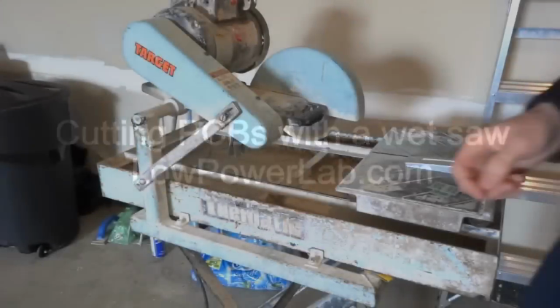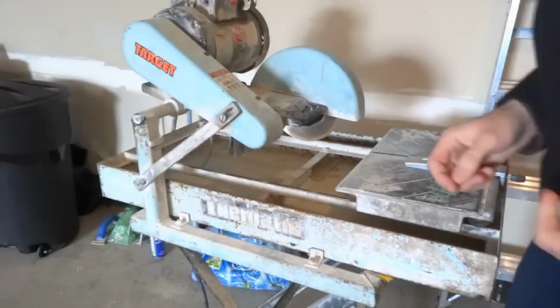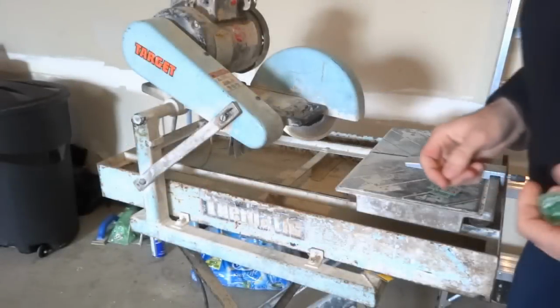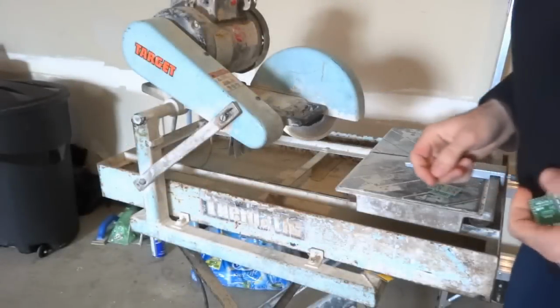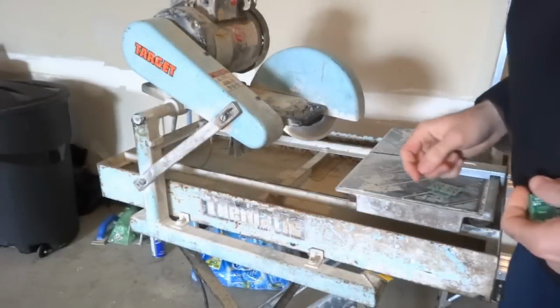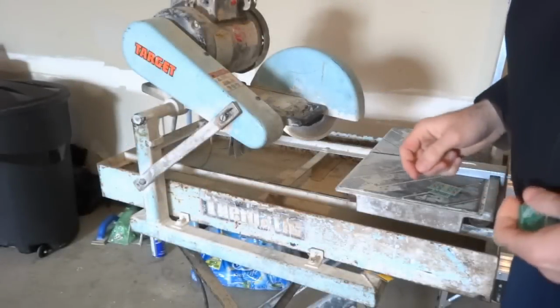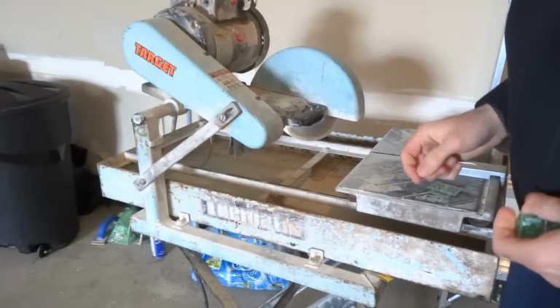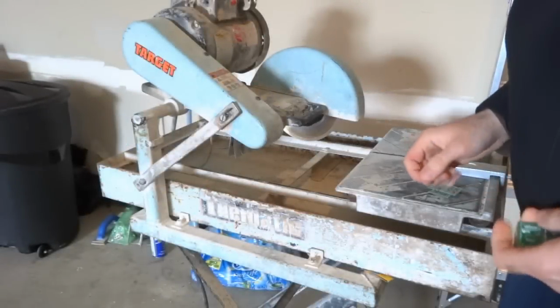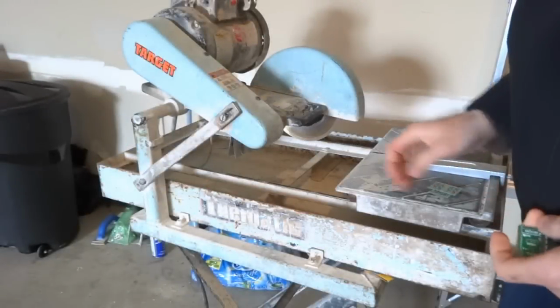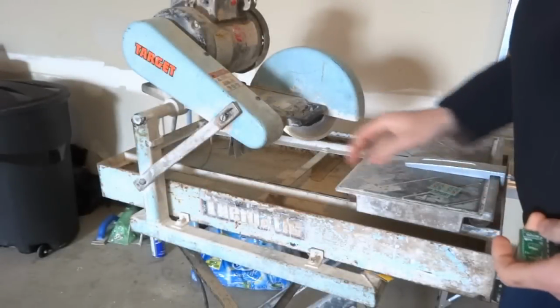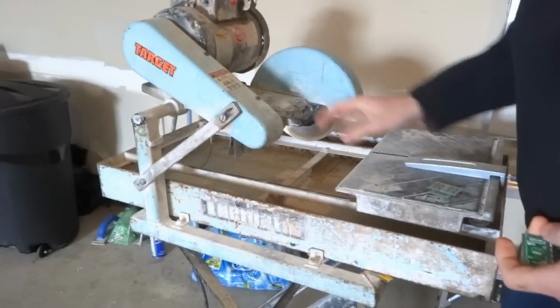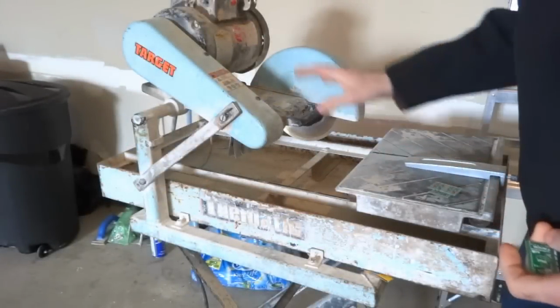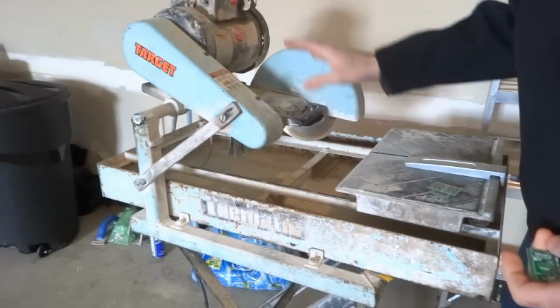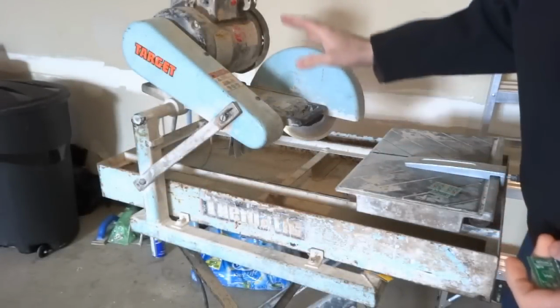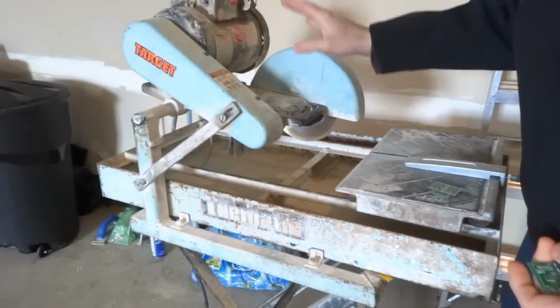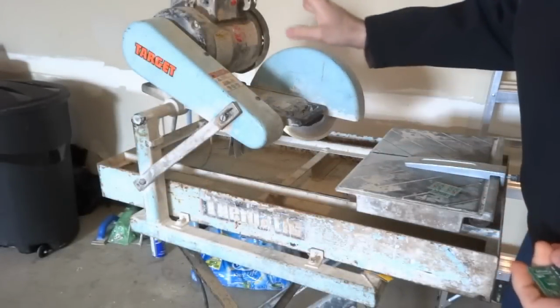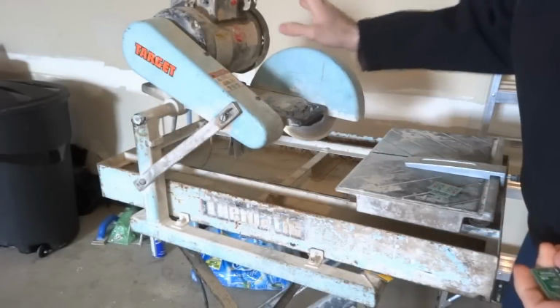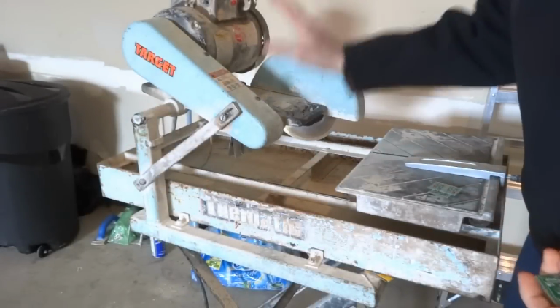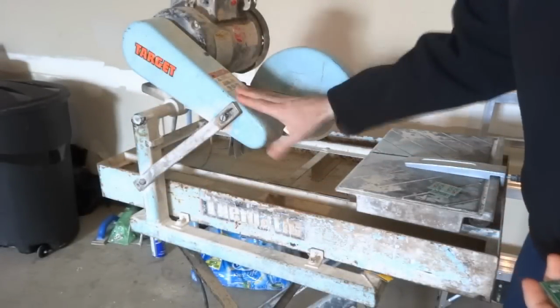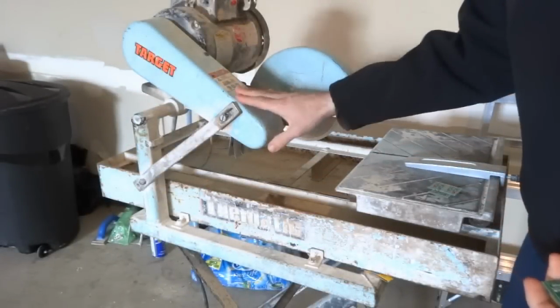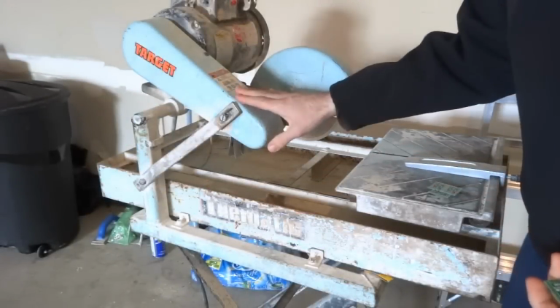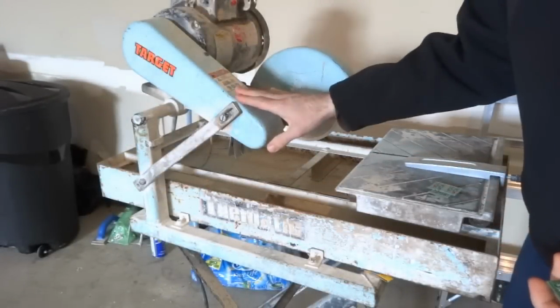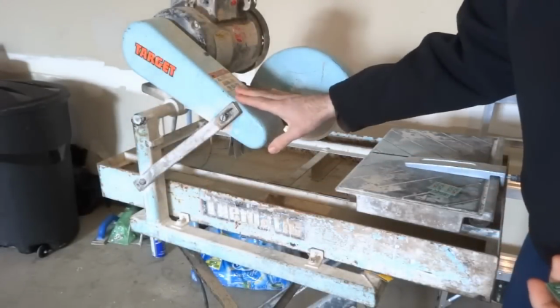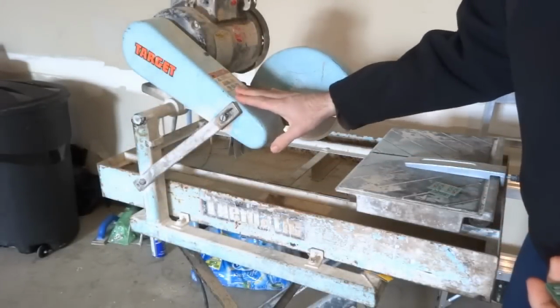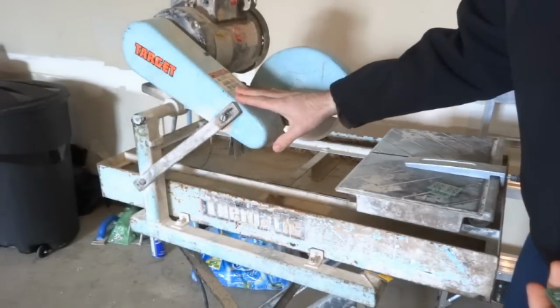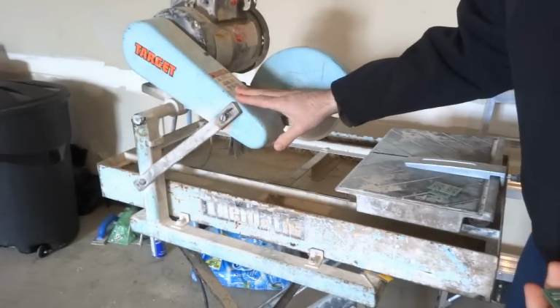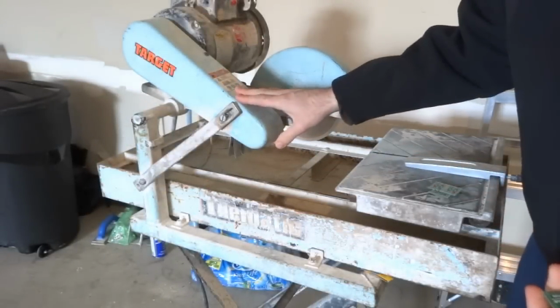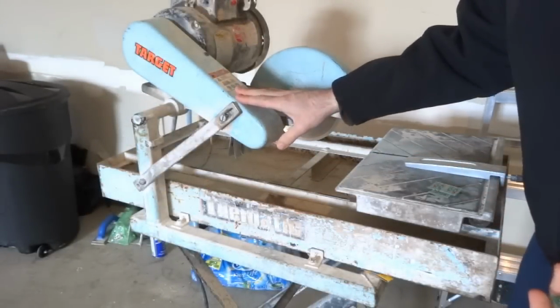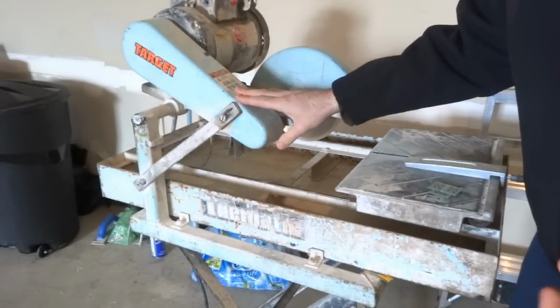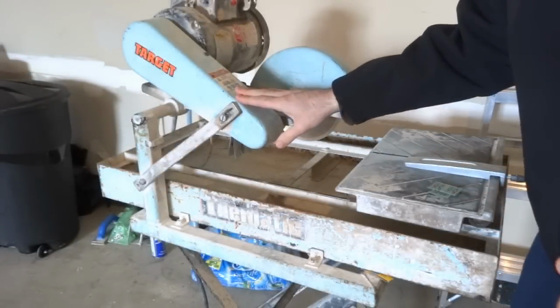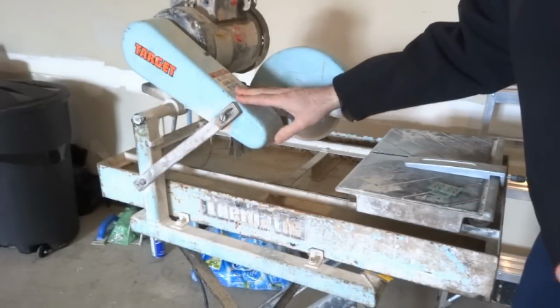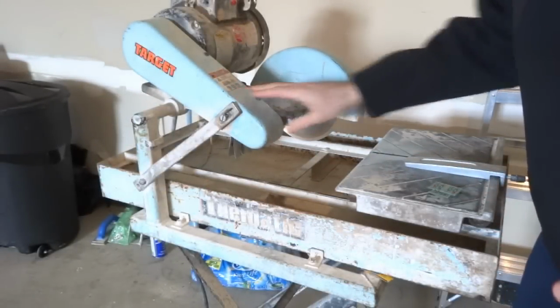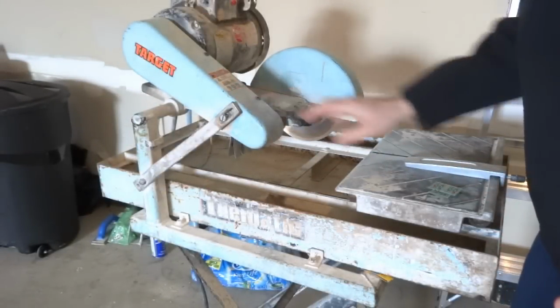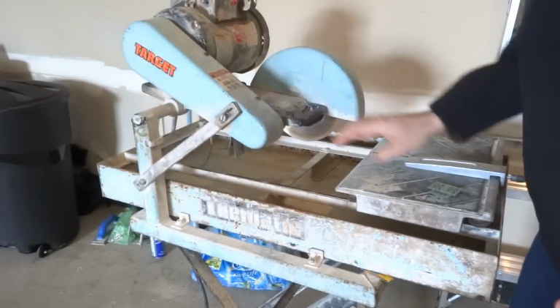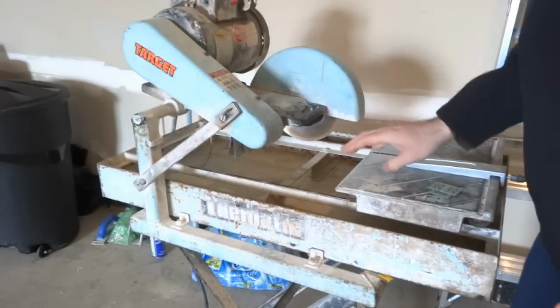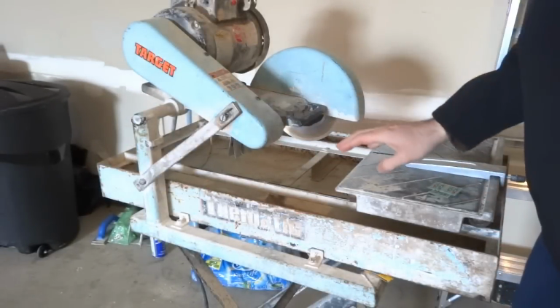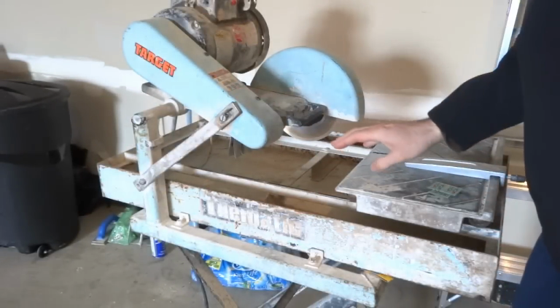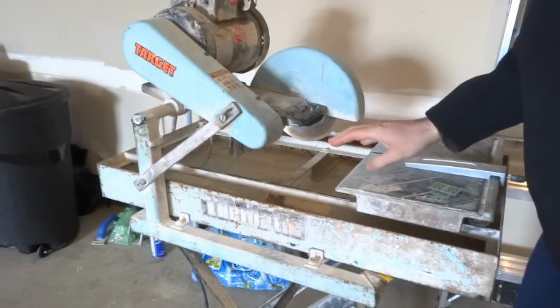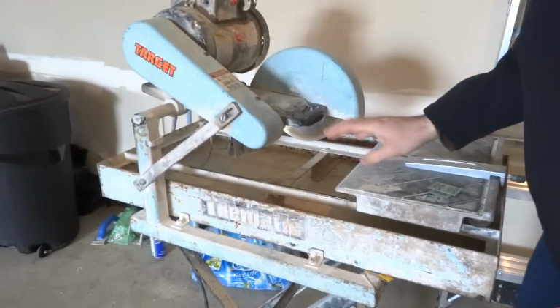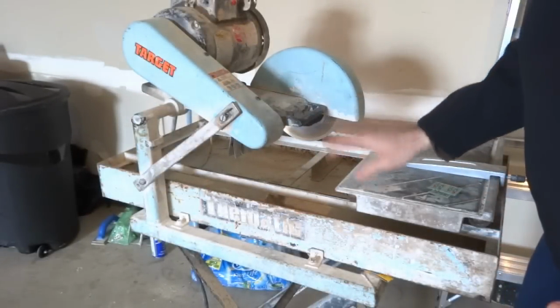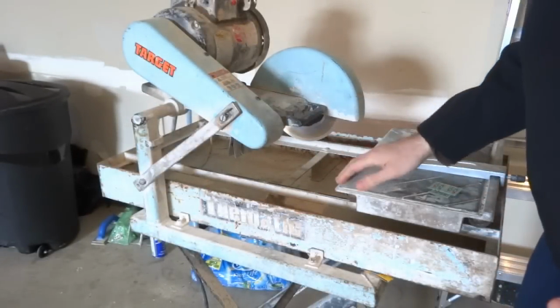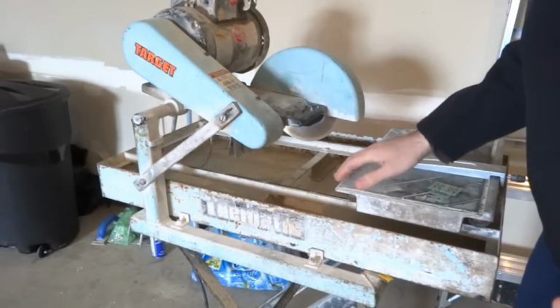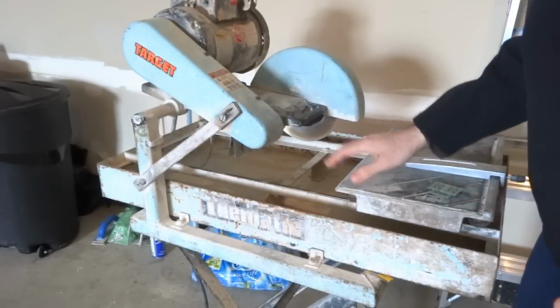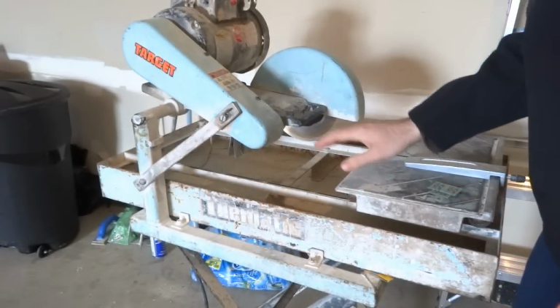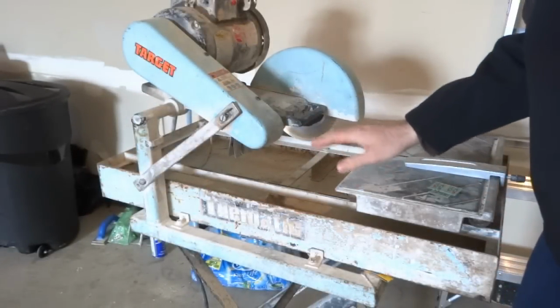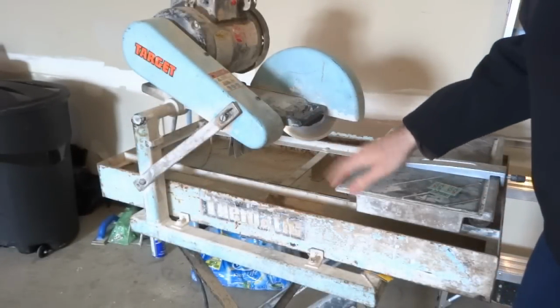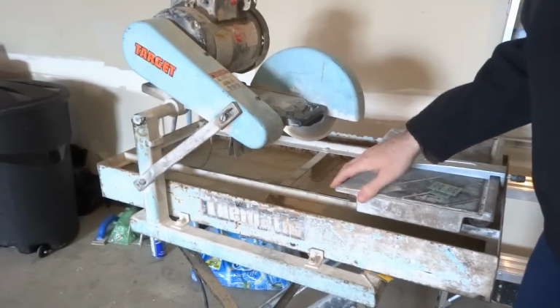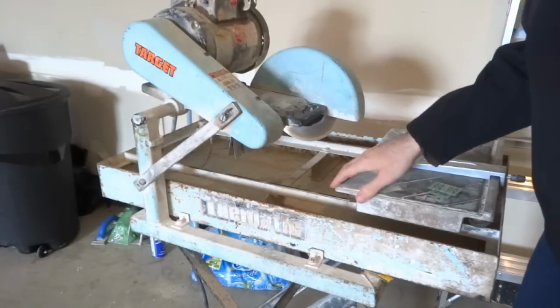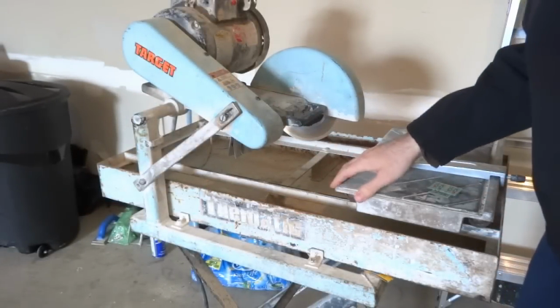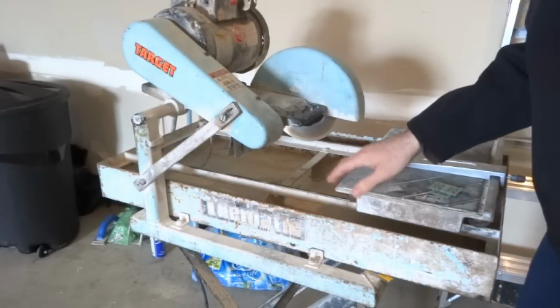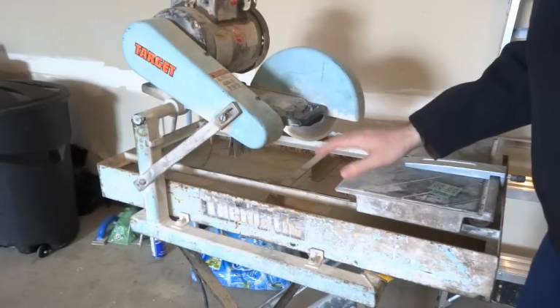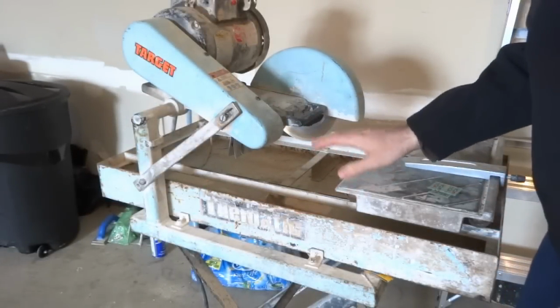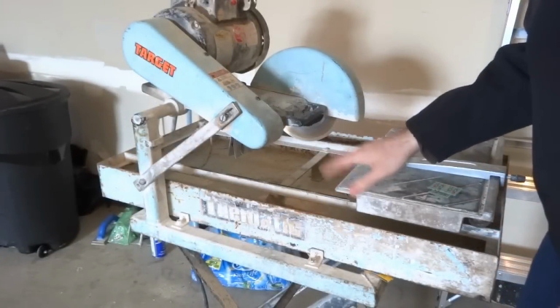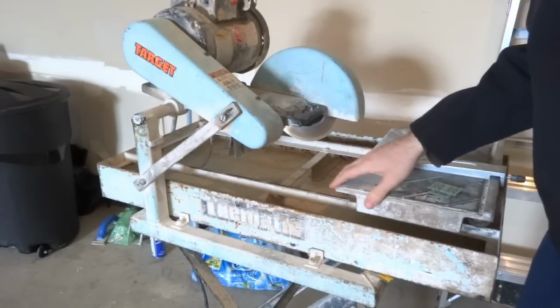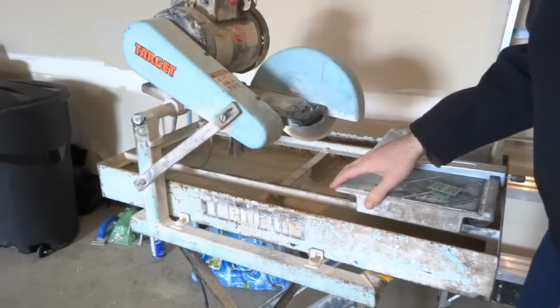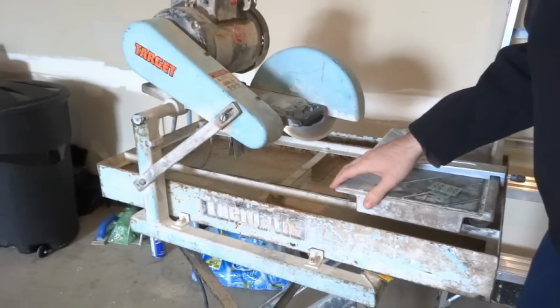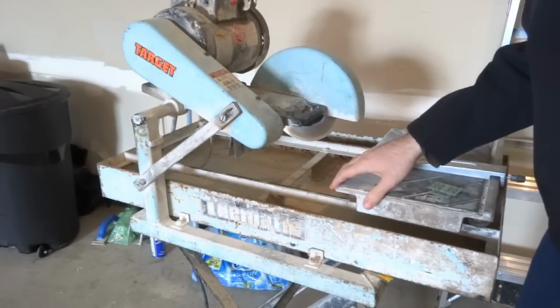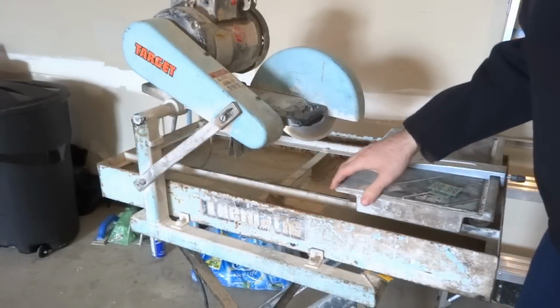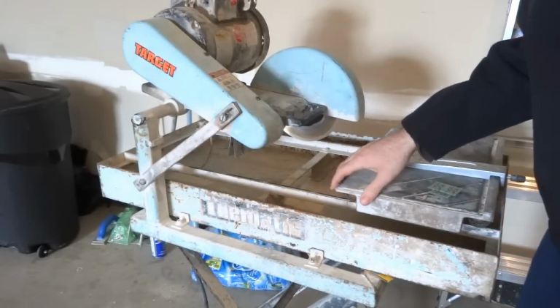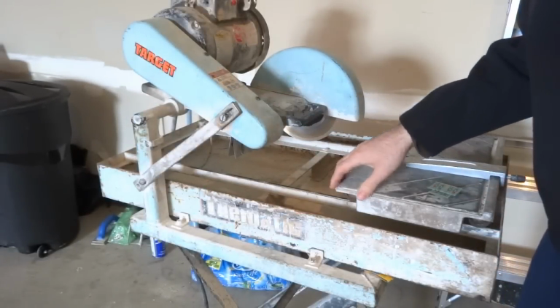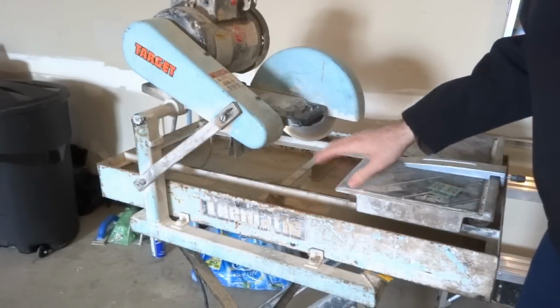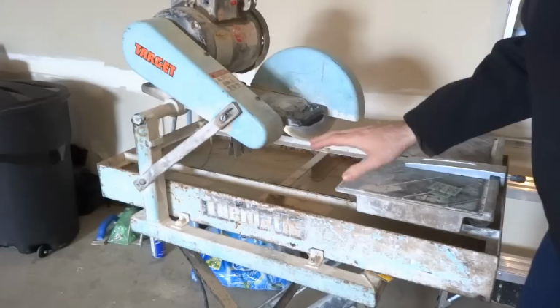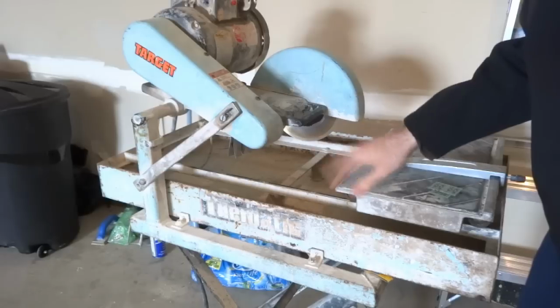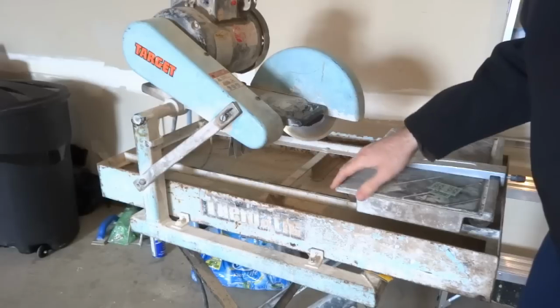Now, I happen to have a tile saw. It's a wet saw for cutting tile, ceramic, stone, even glass.